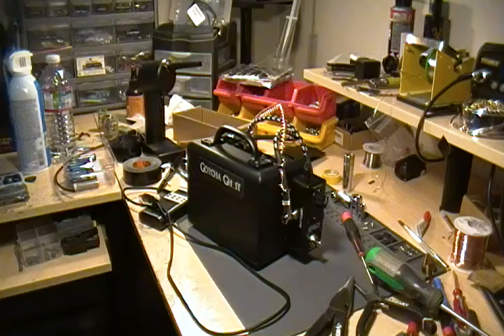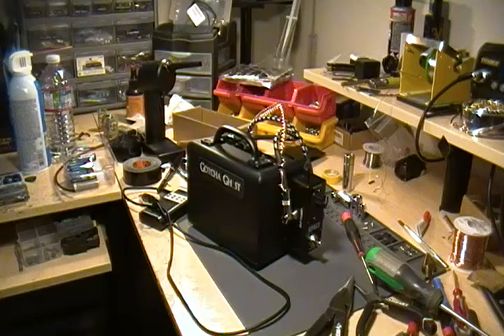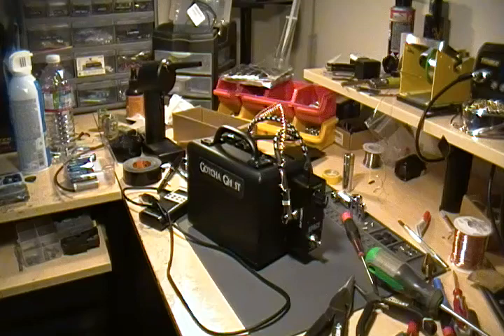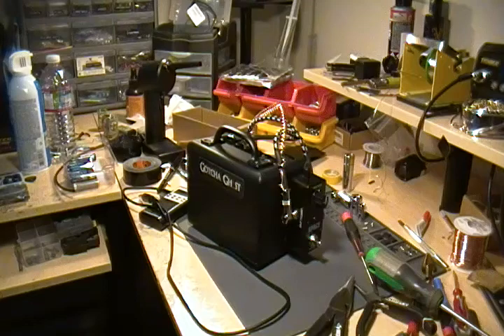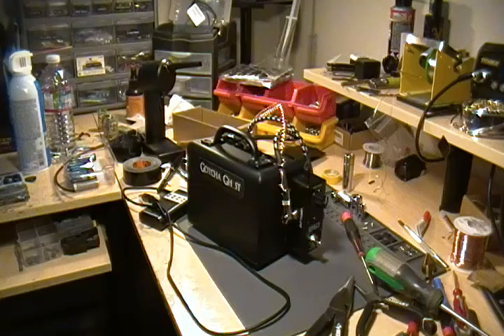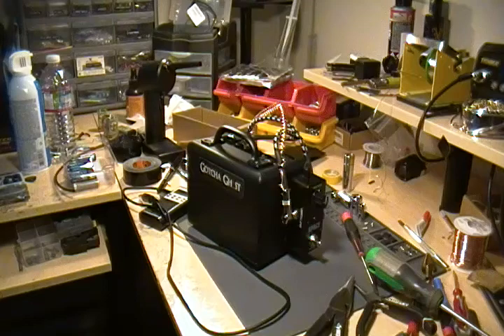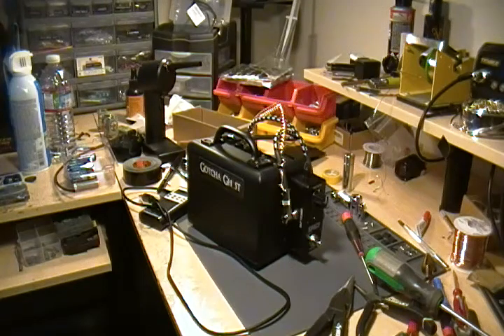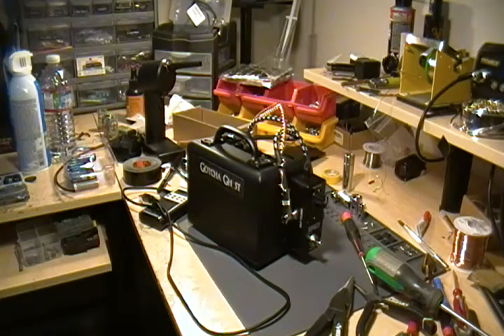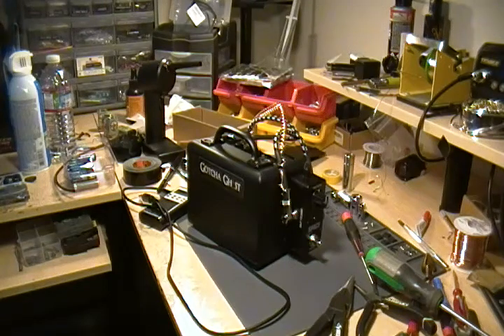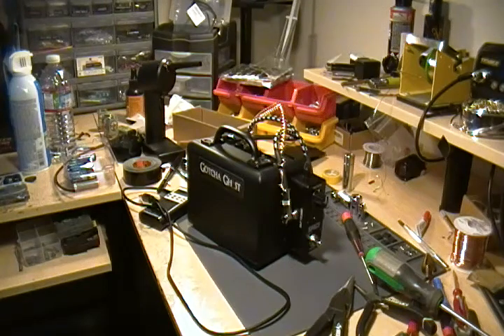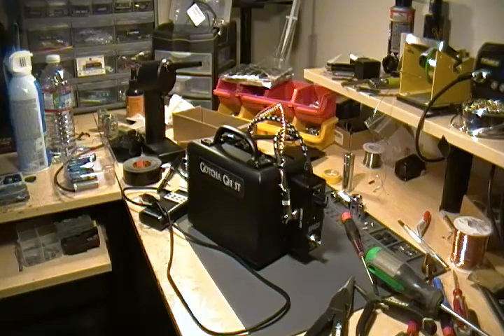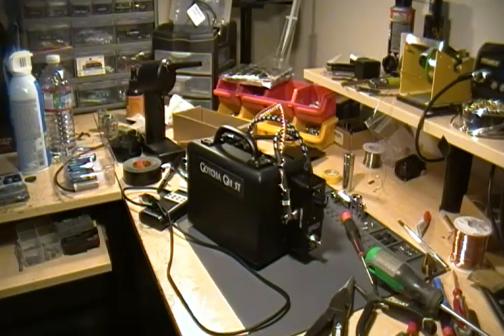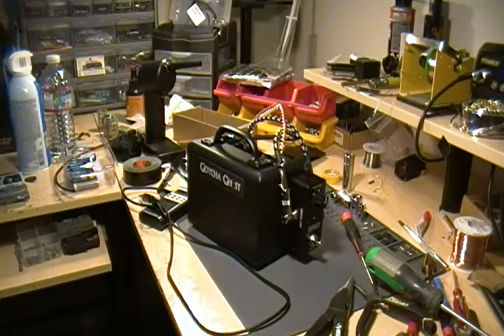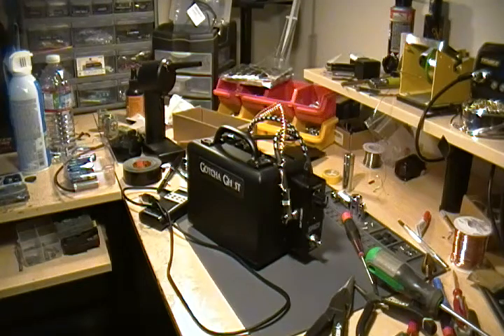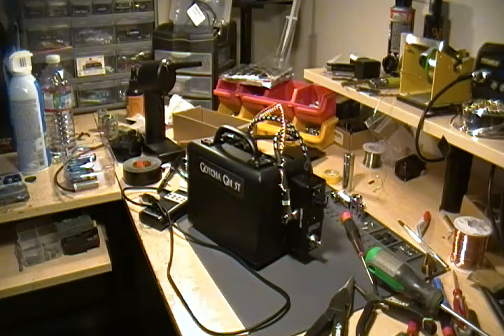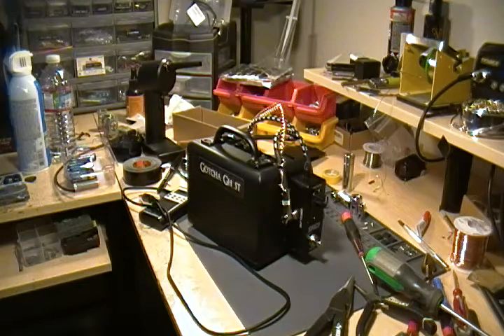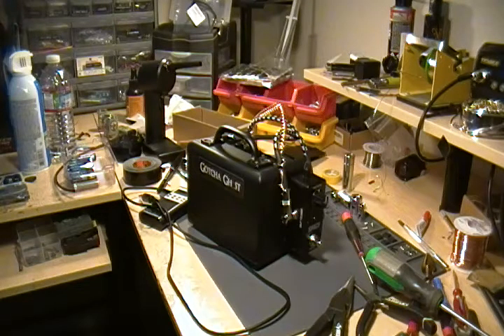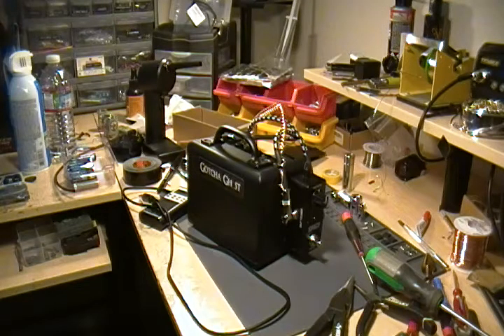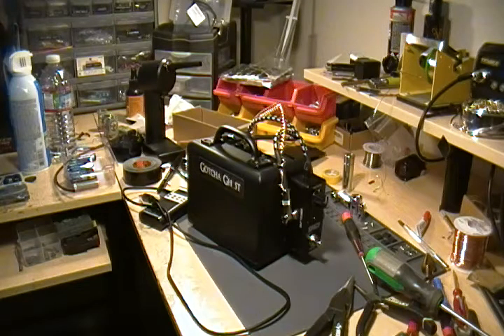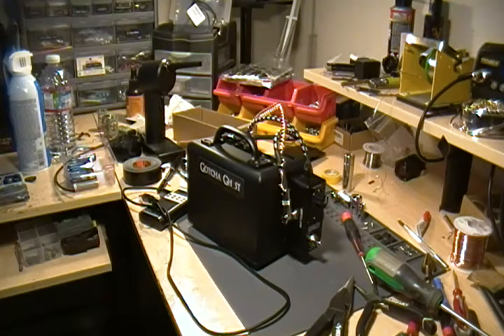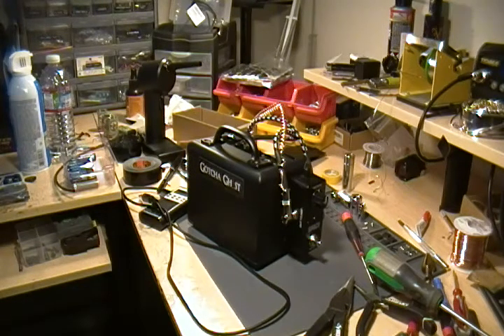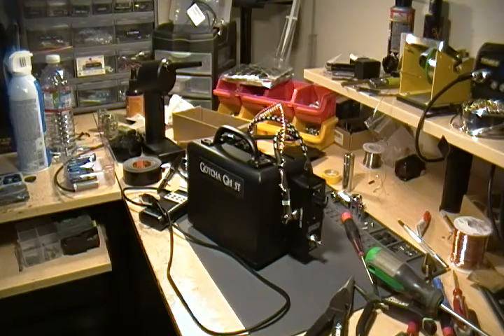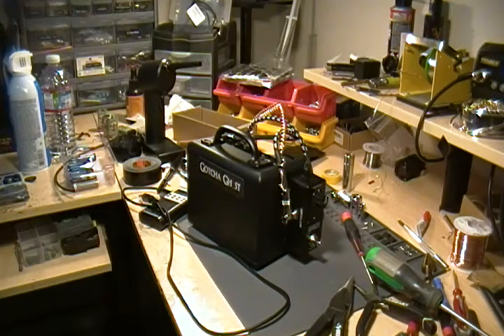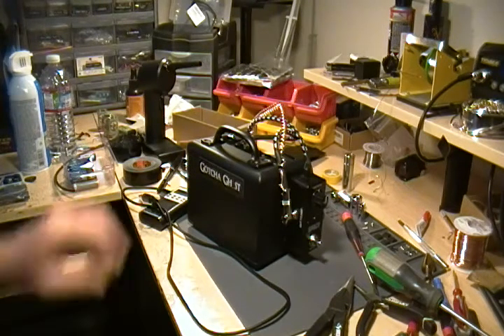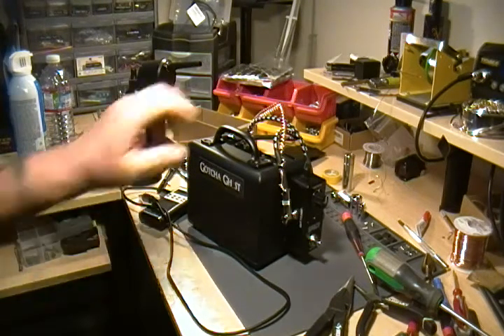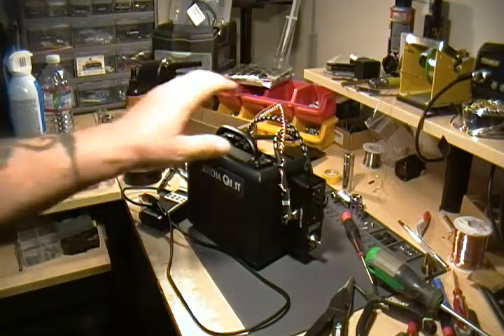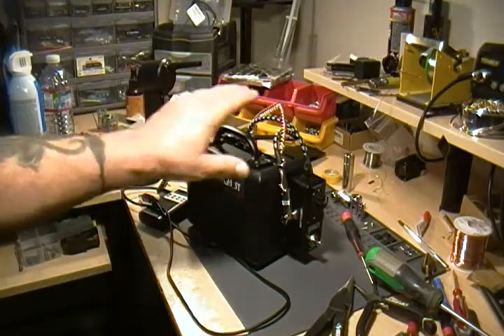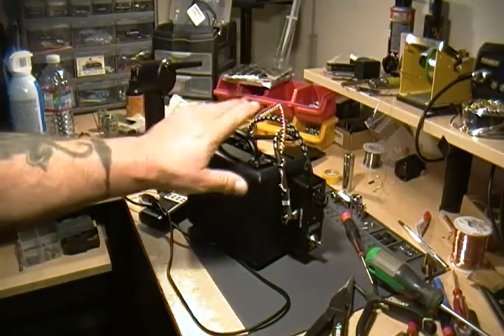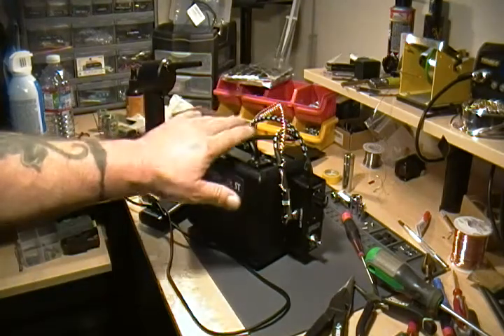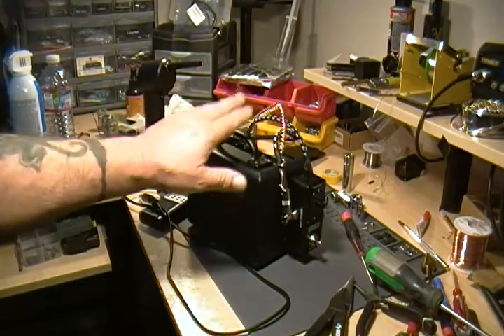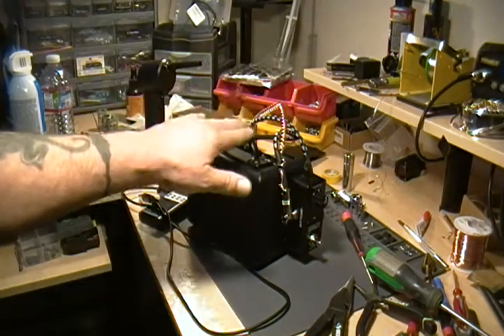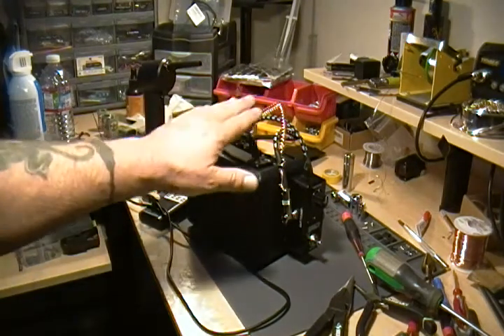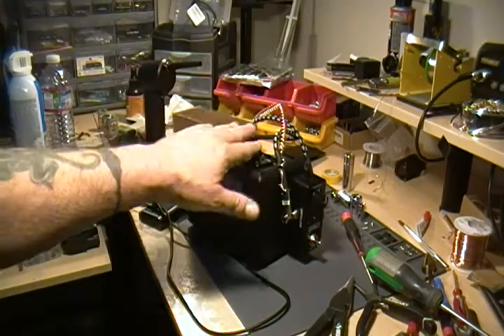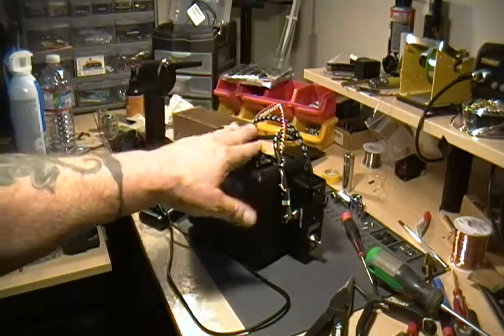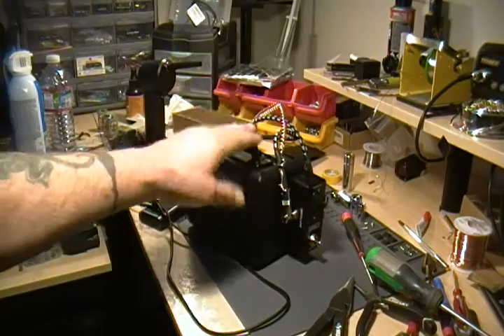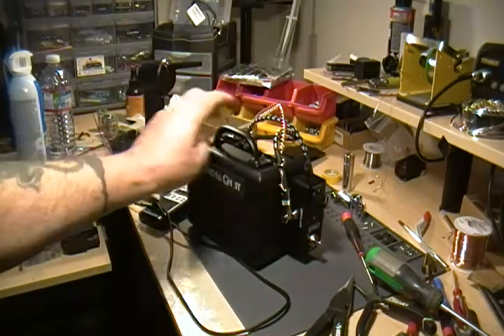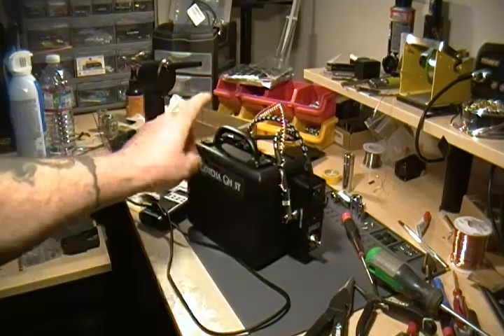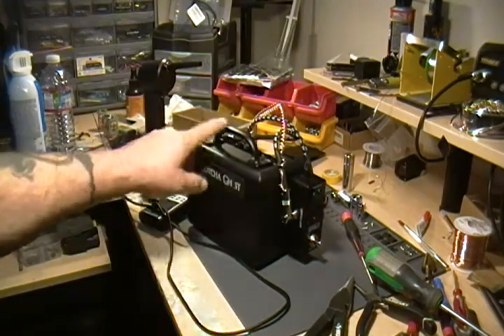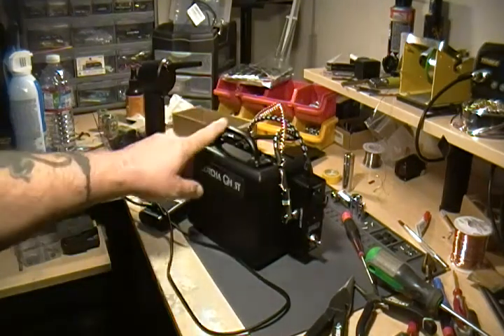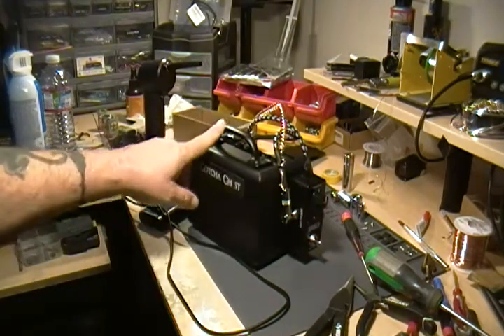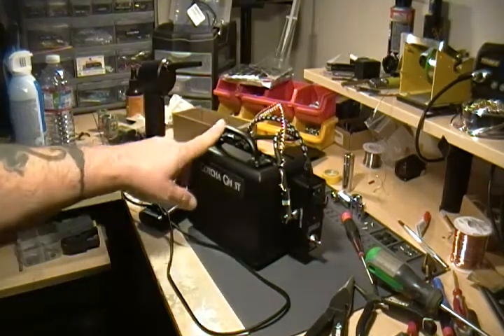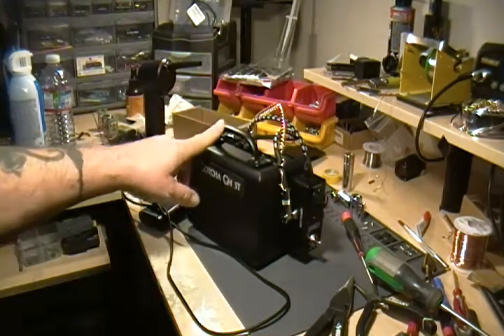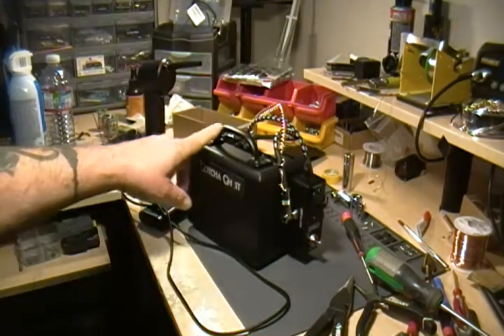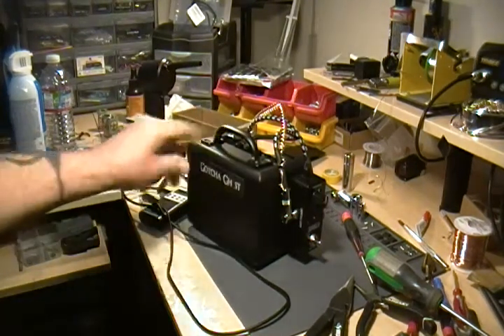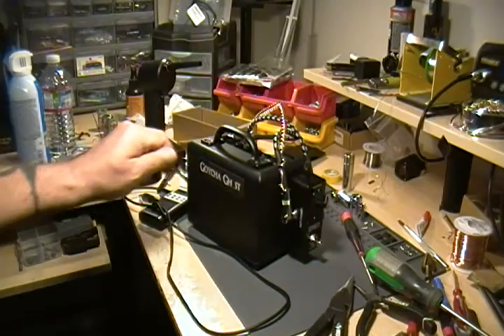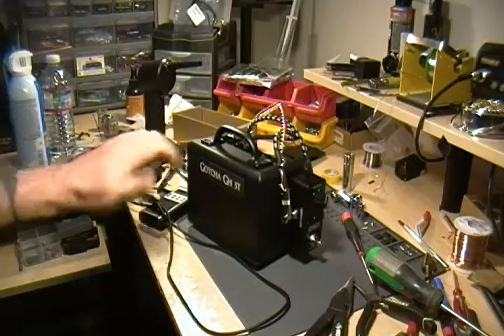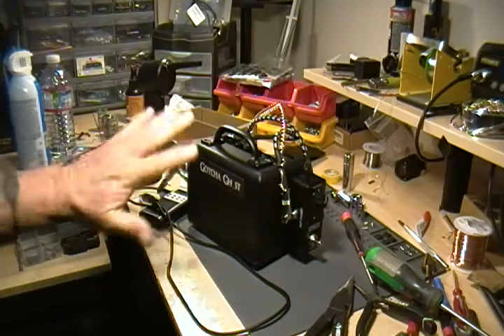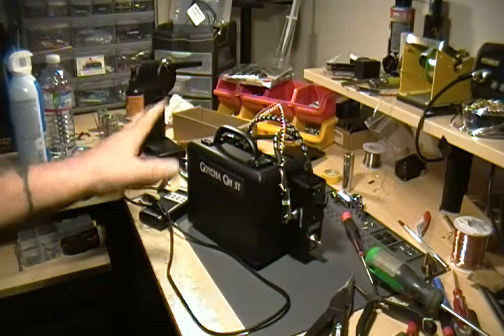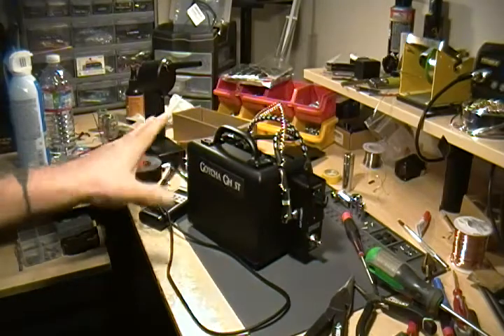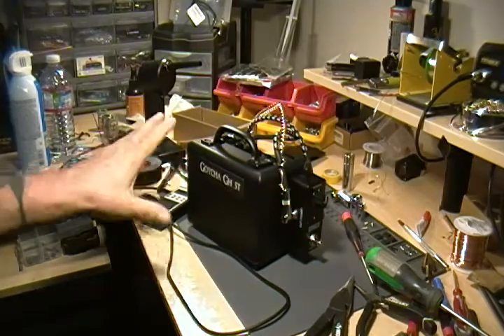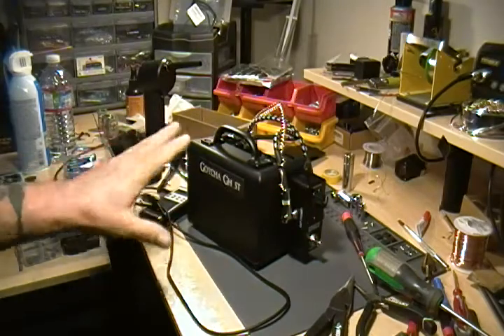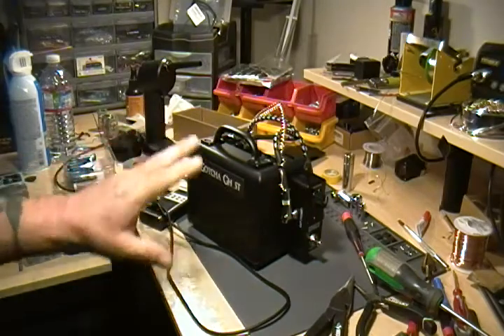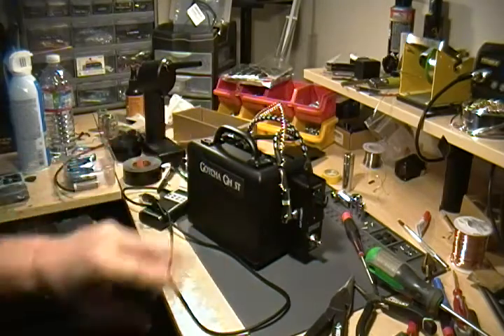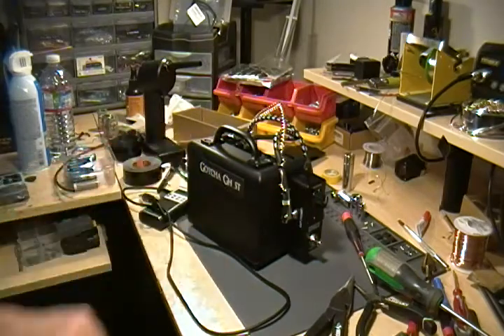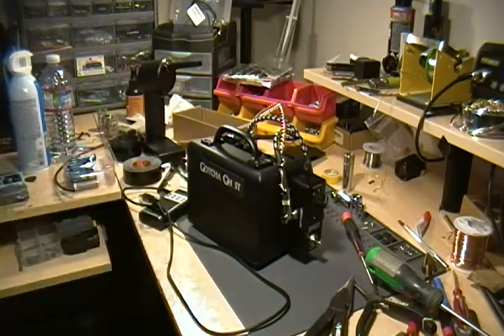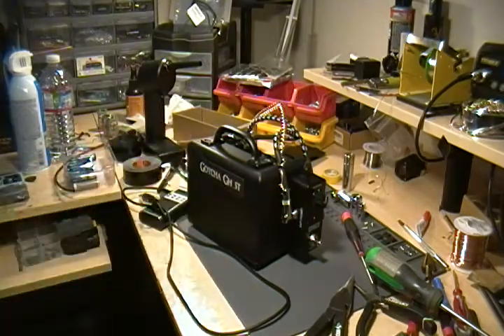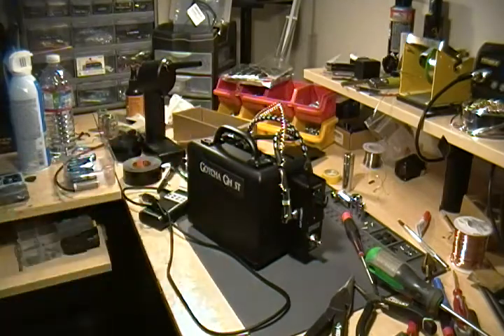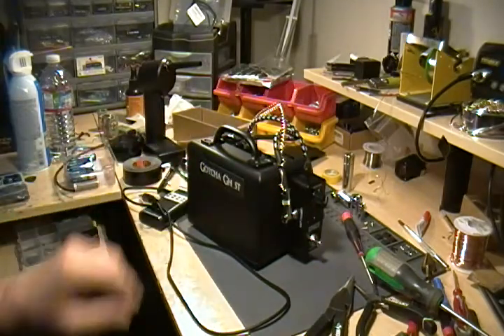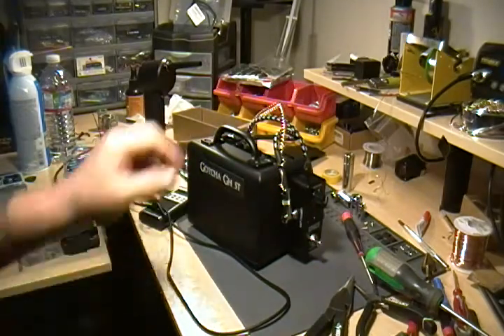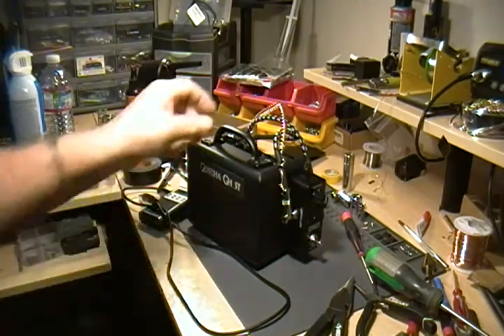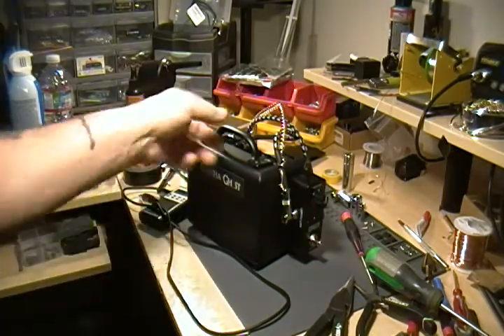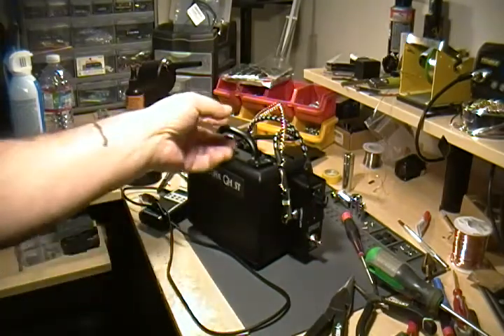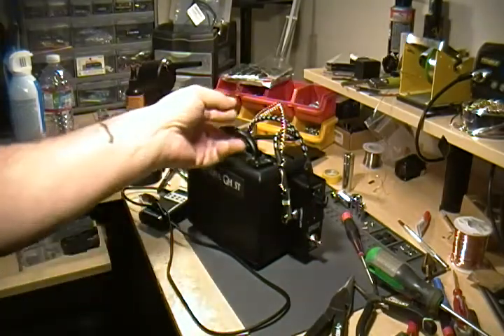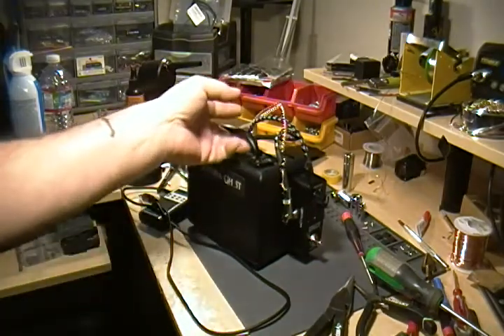Hello folks, it's Joe from GotchaGhost. I'm just going to go over the Compact Portal real quick, because it has changed over the years.